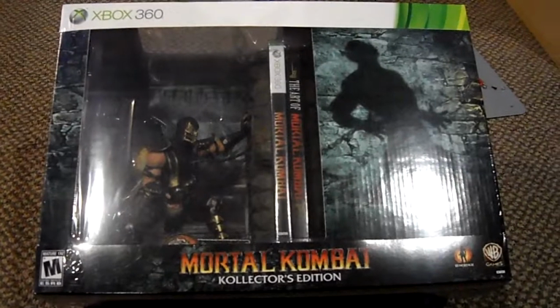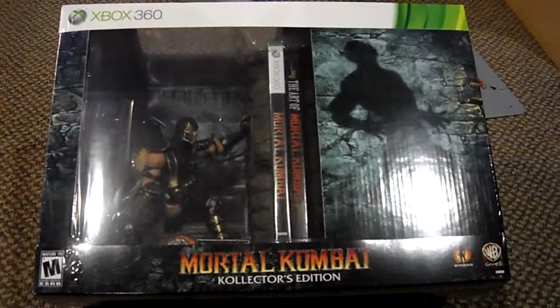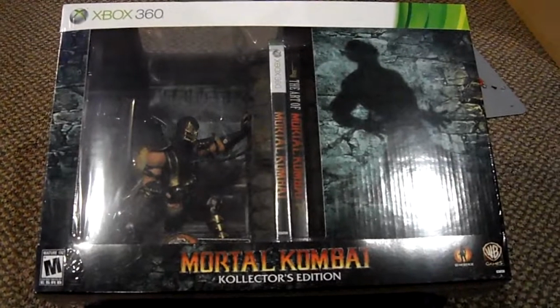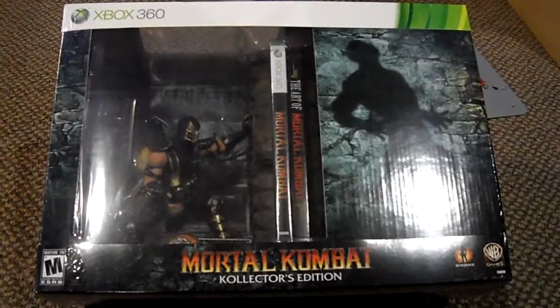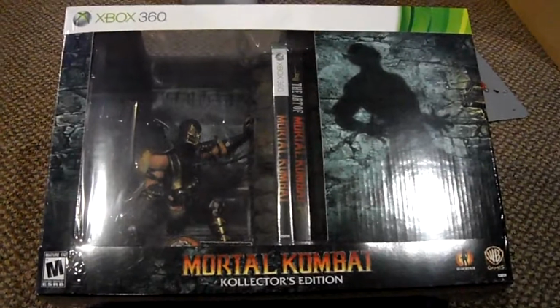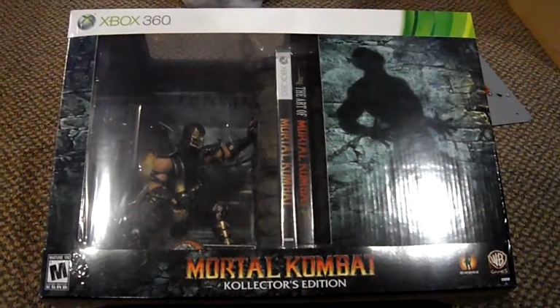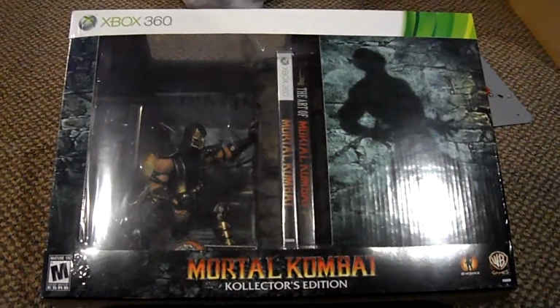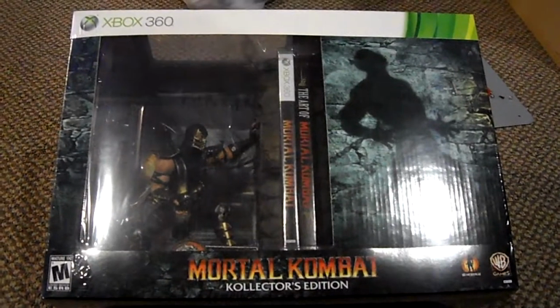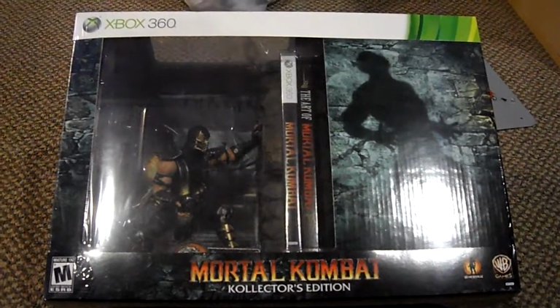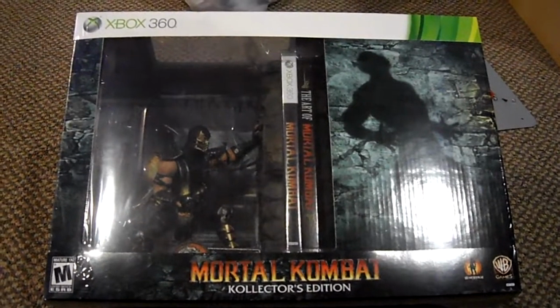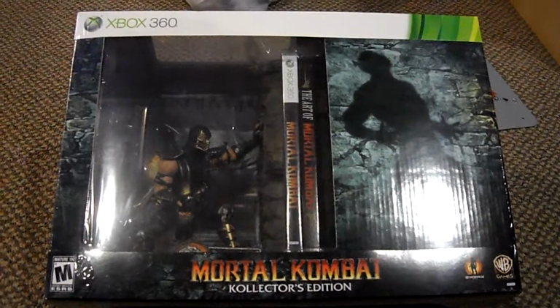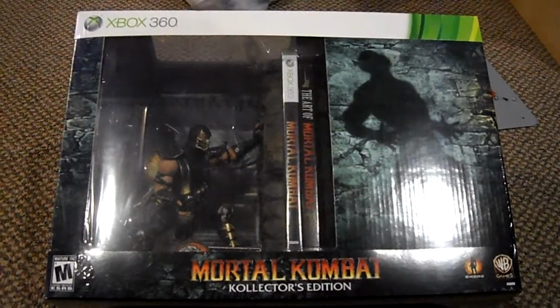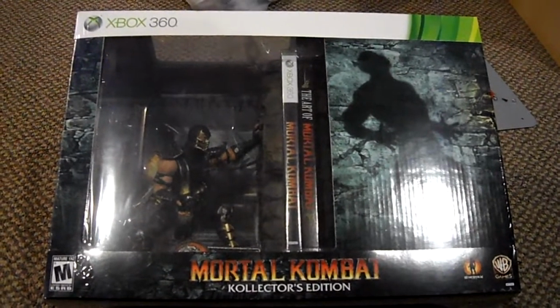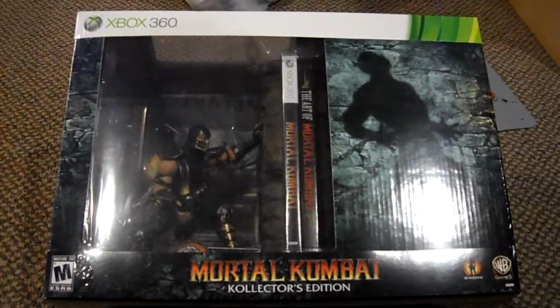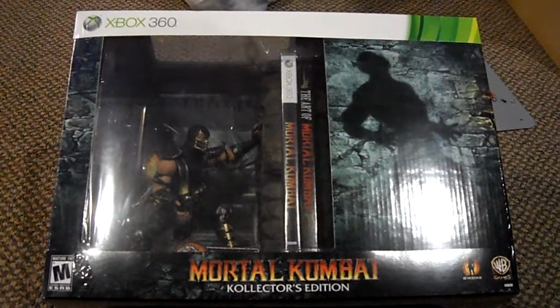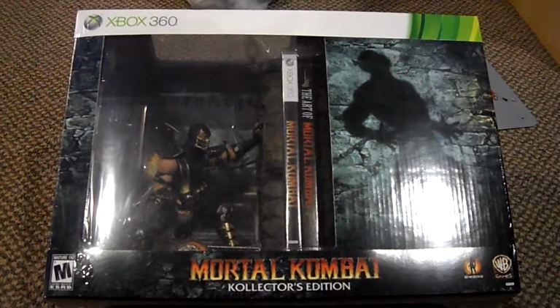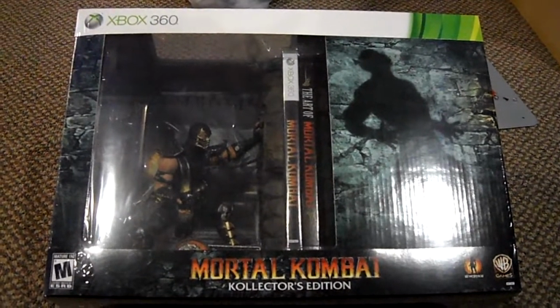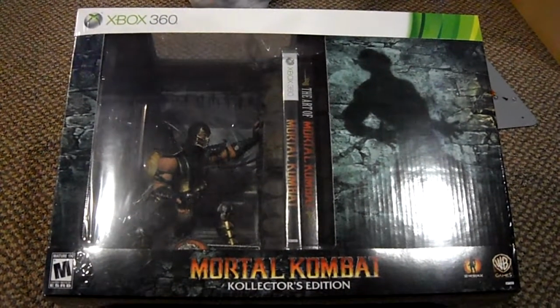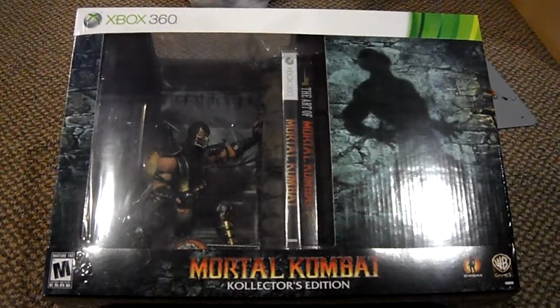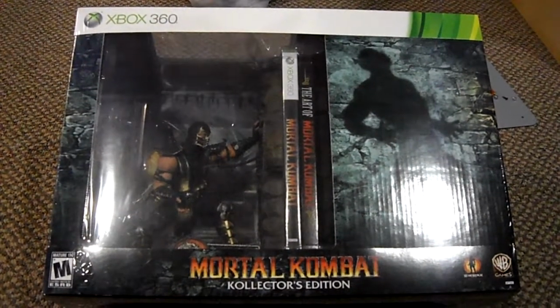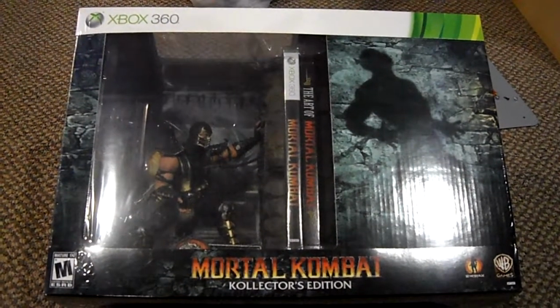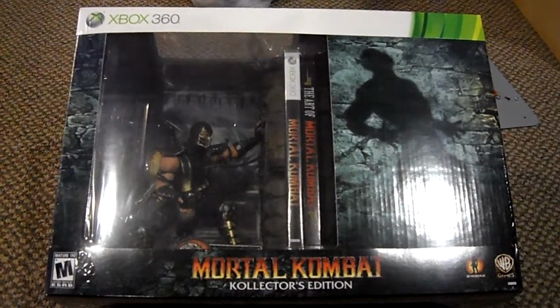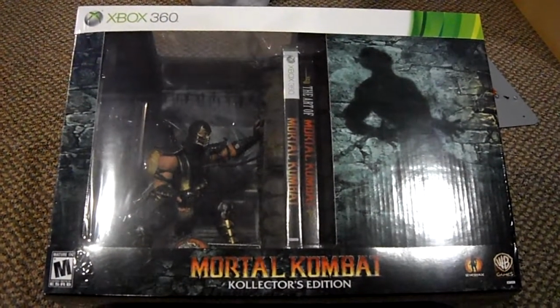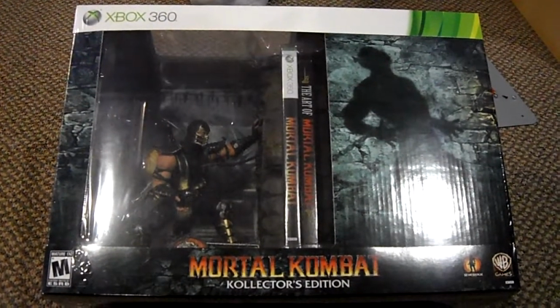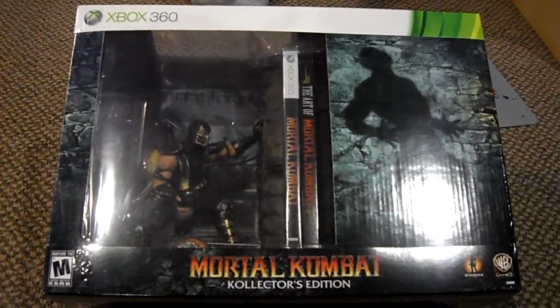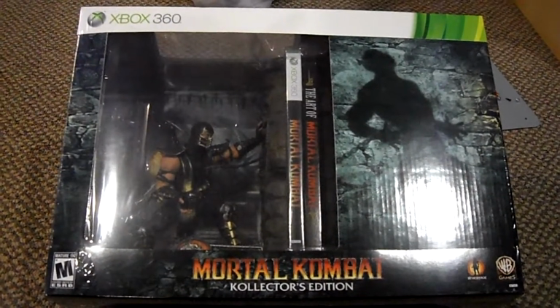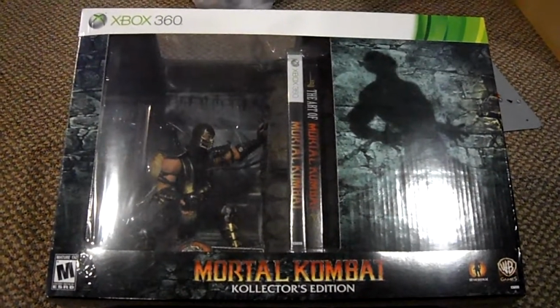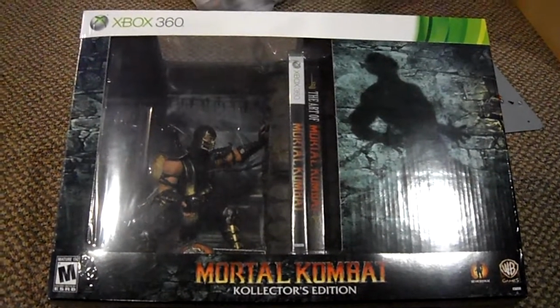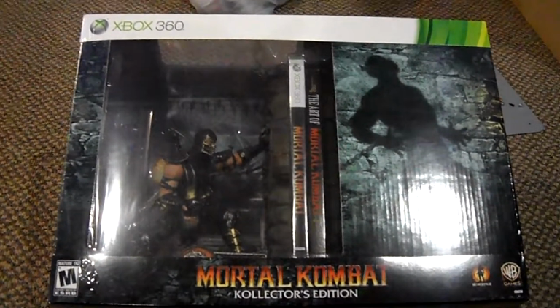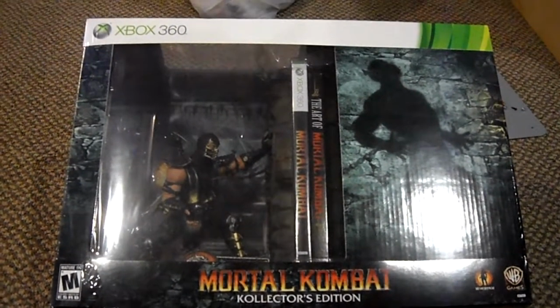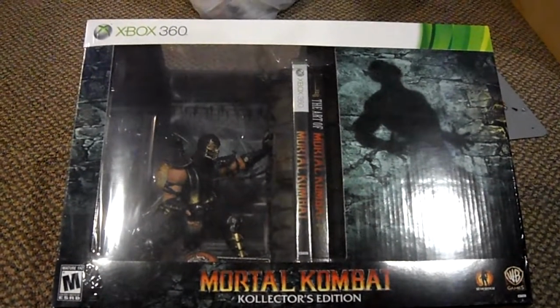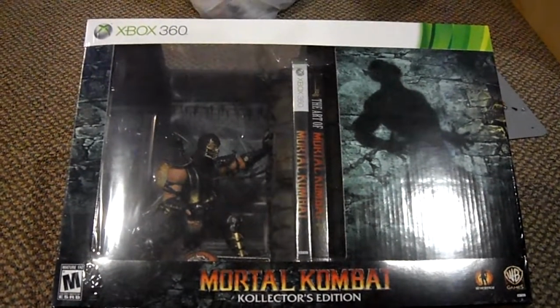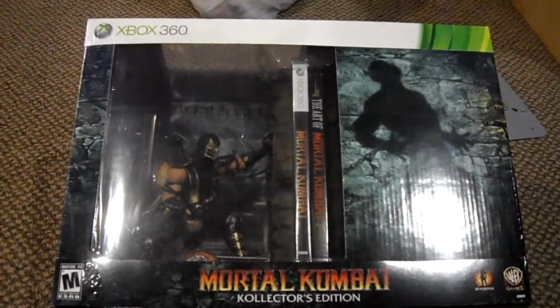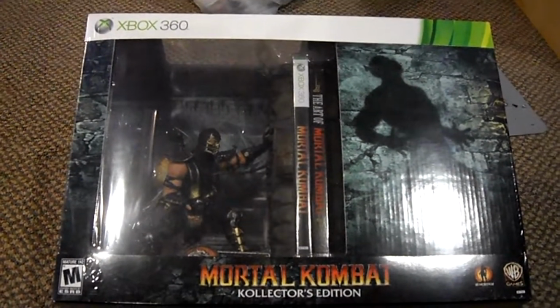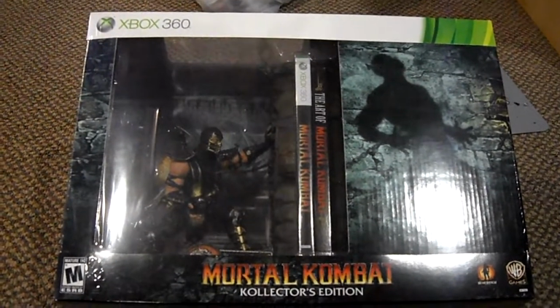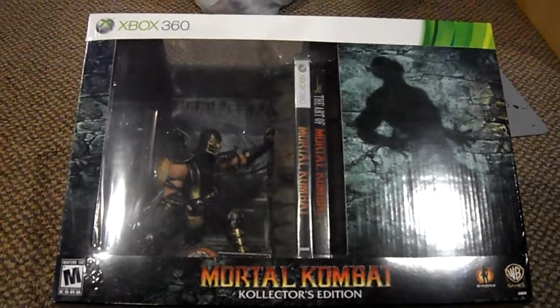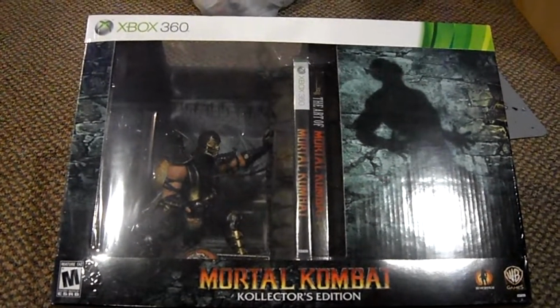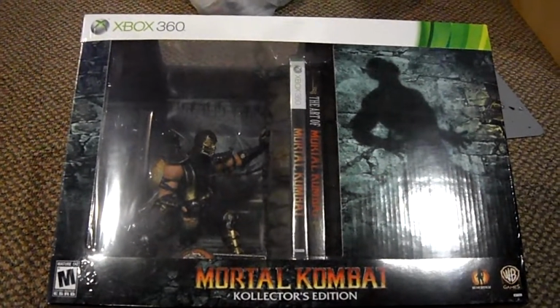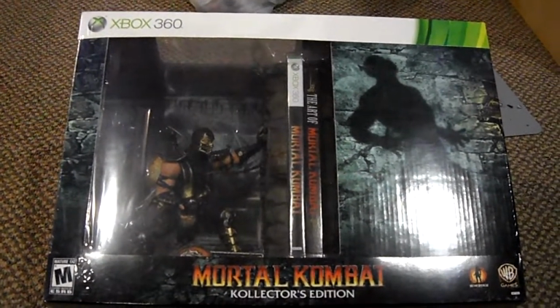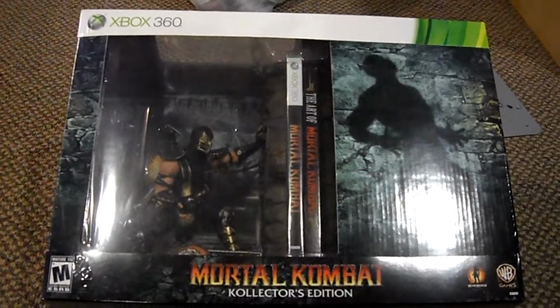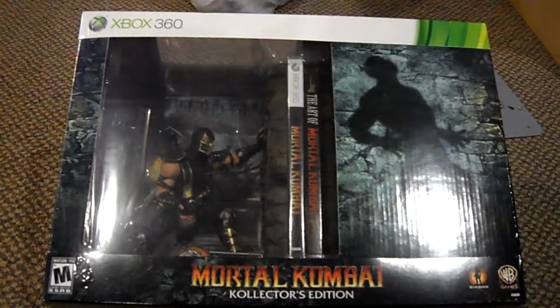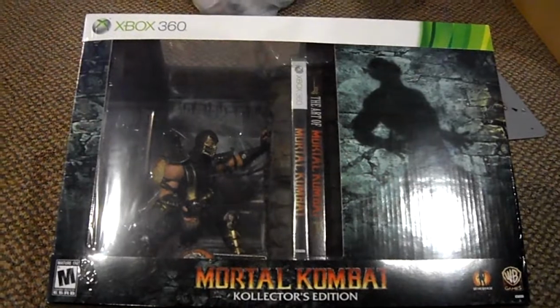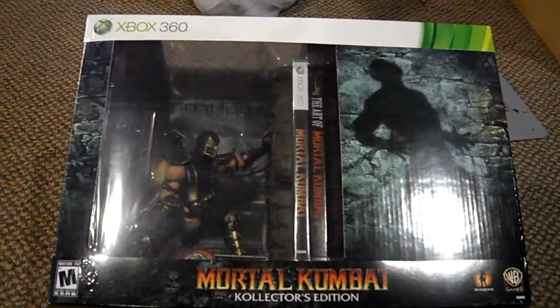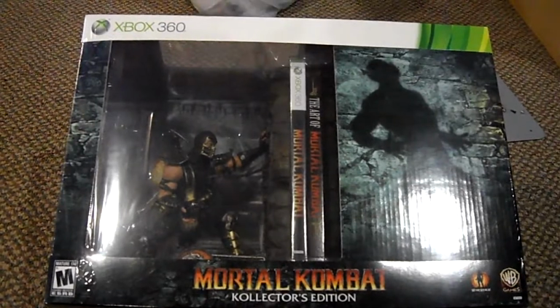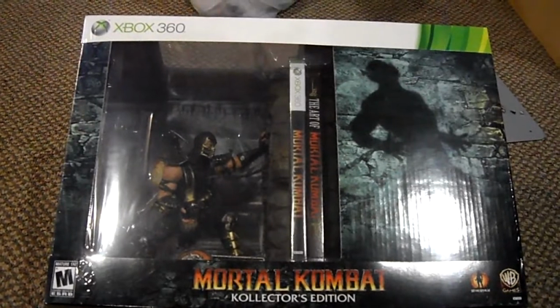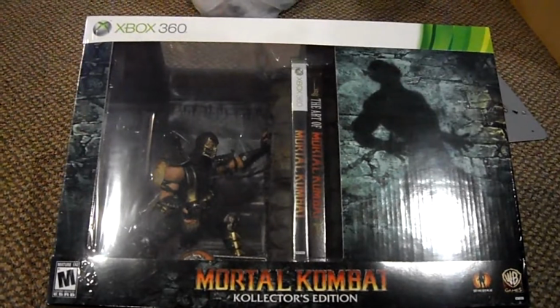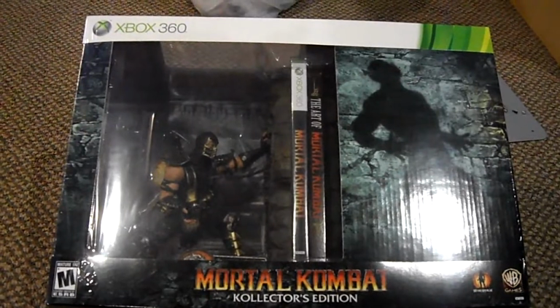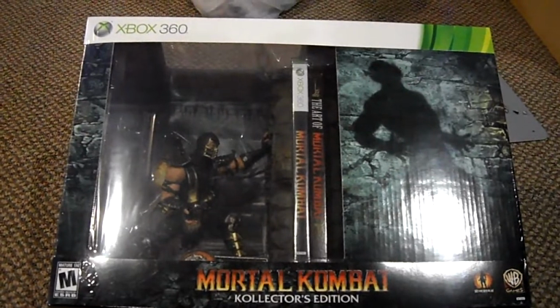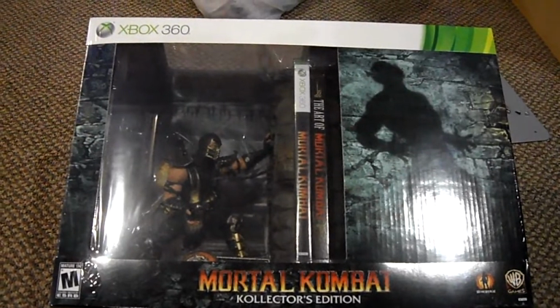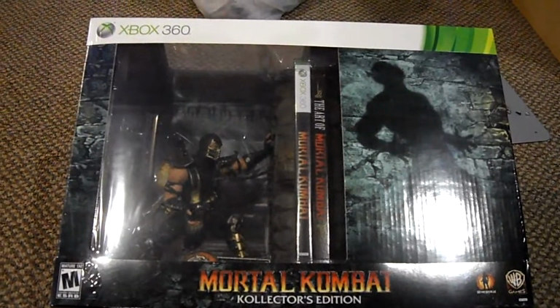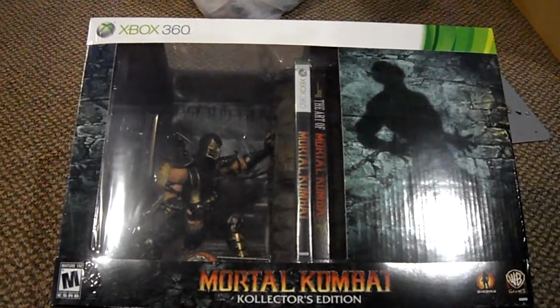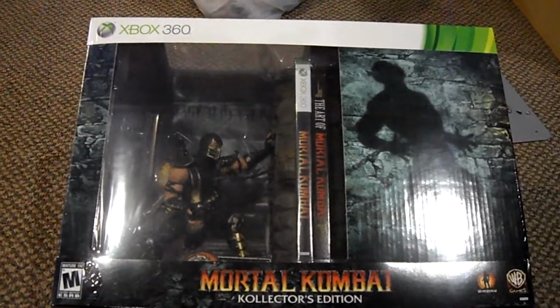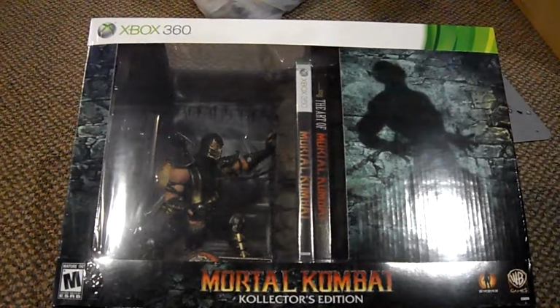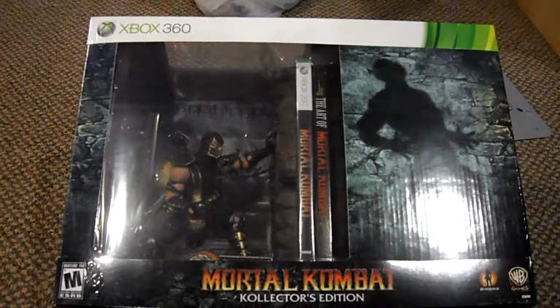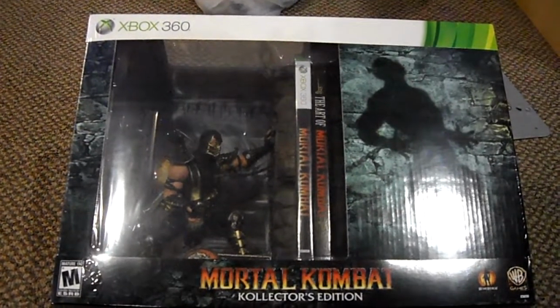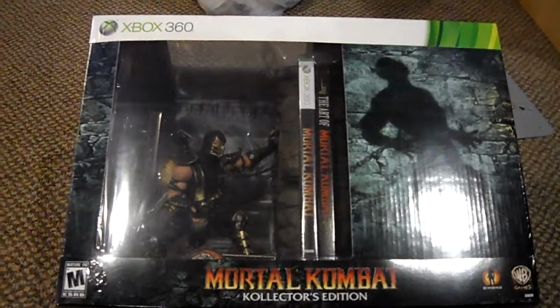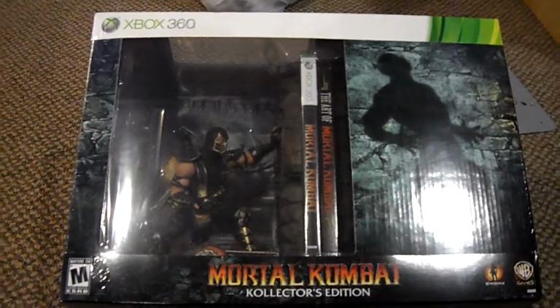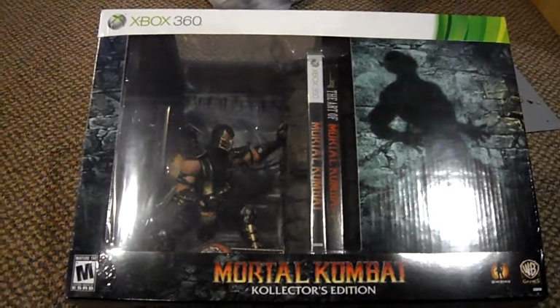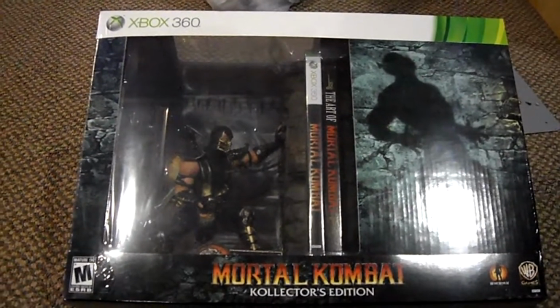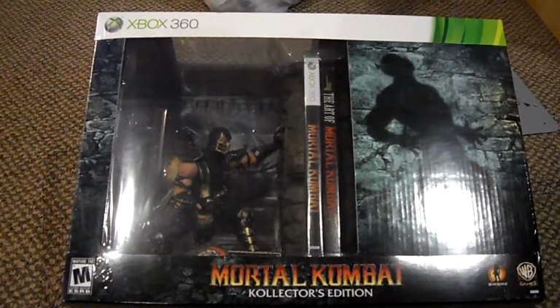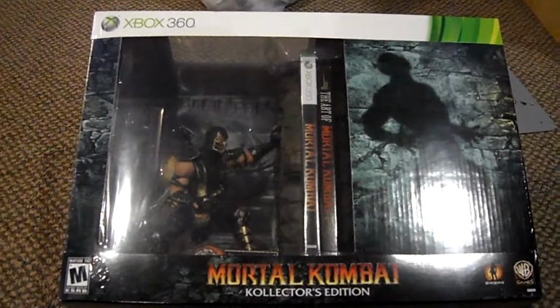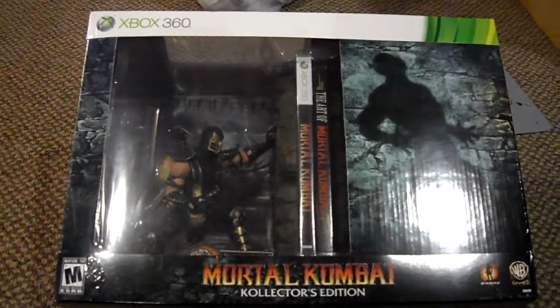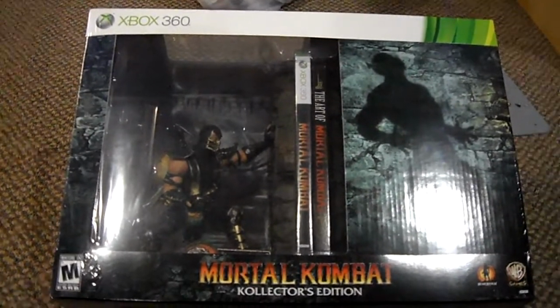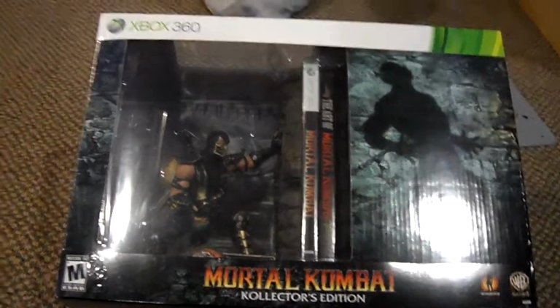Hello everybody out there. I just got my Mortal Kombat Collector's Edition and this is going to be the unboxing of it.